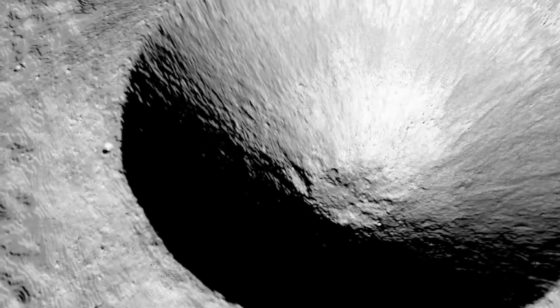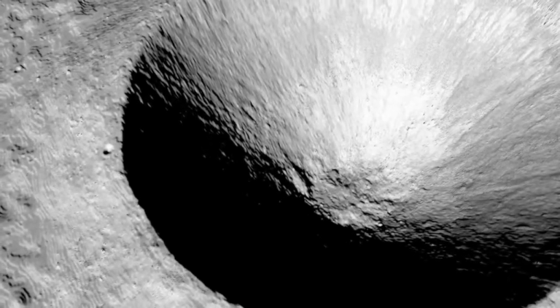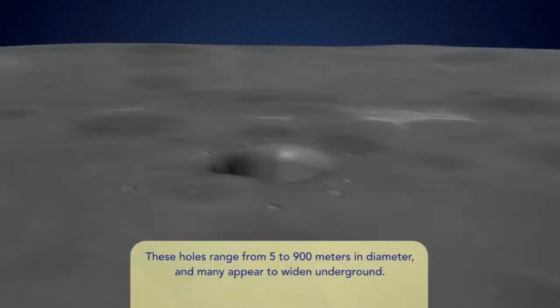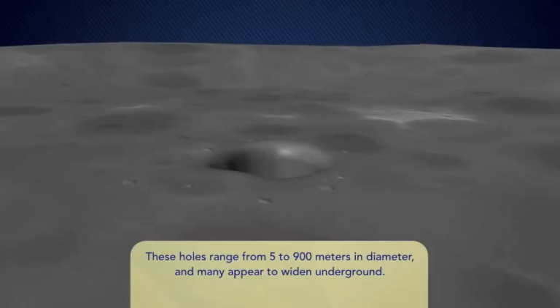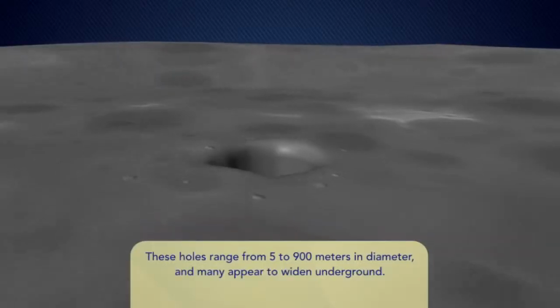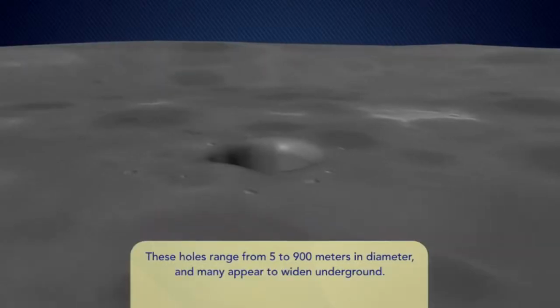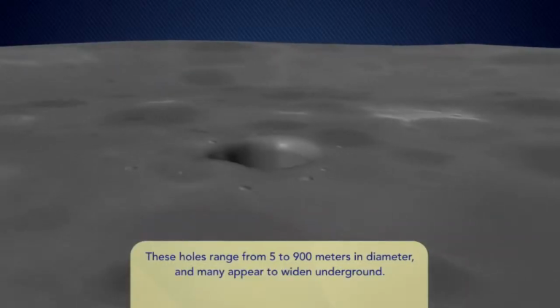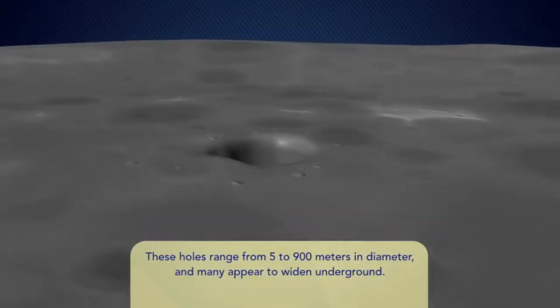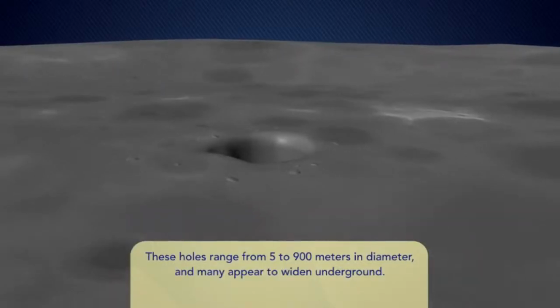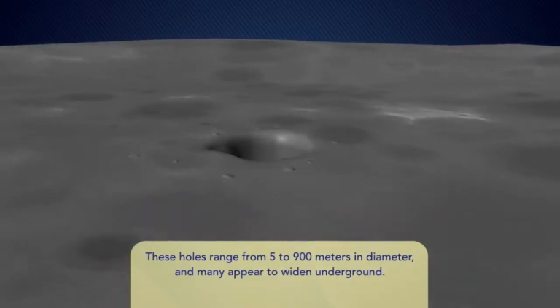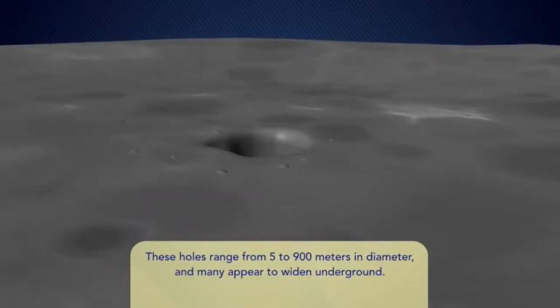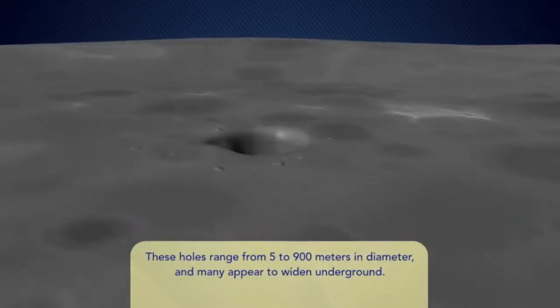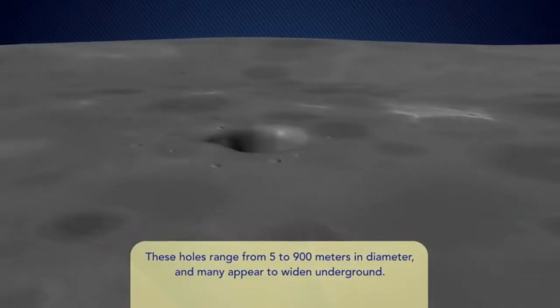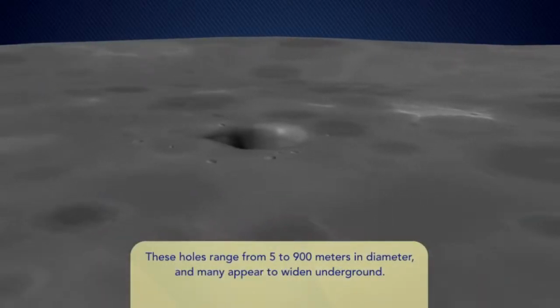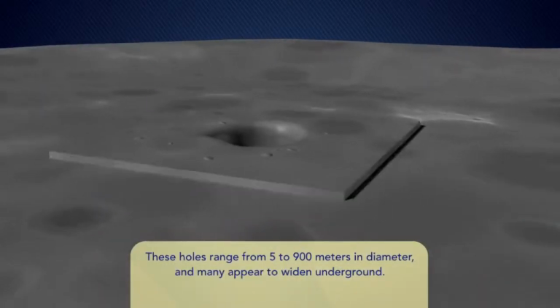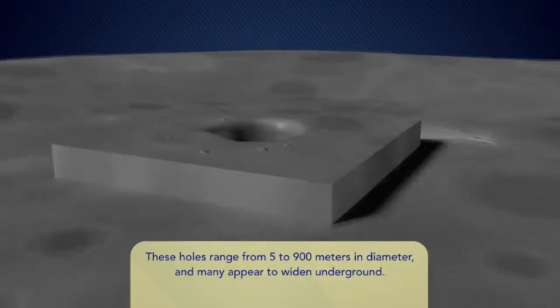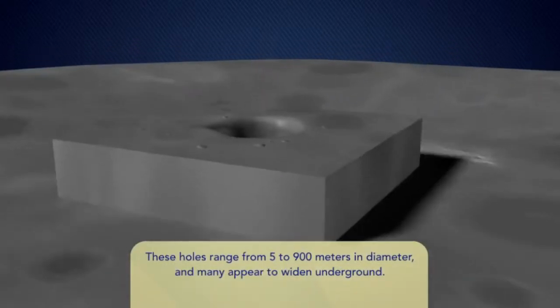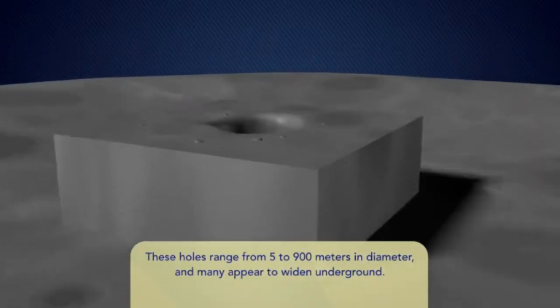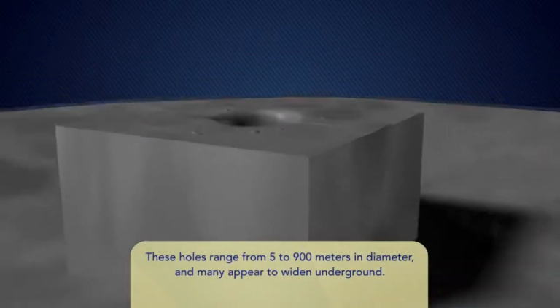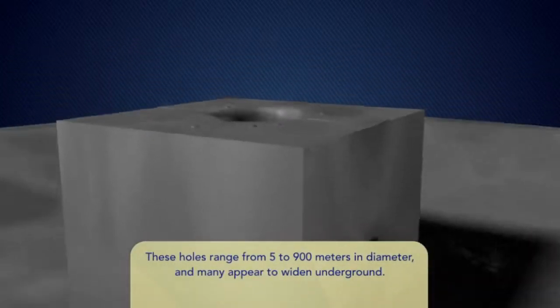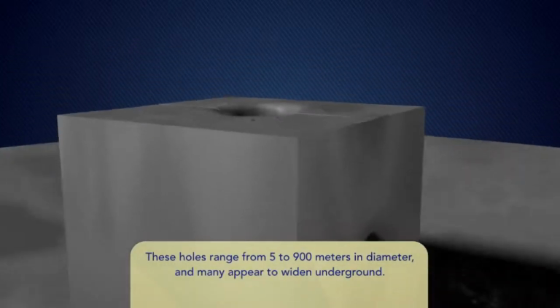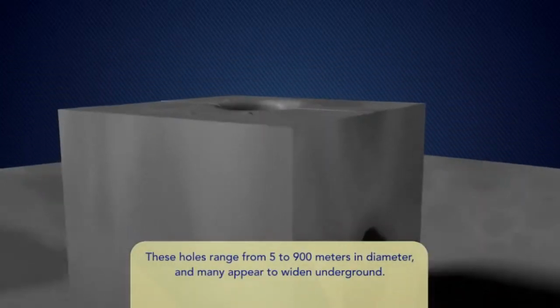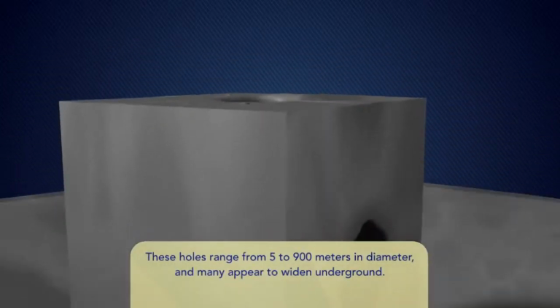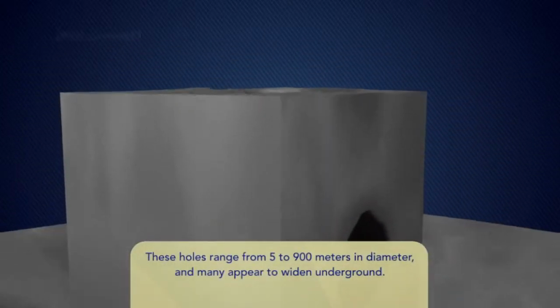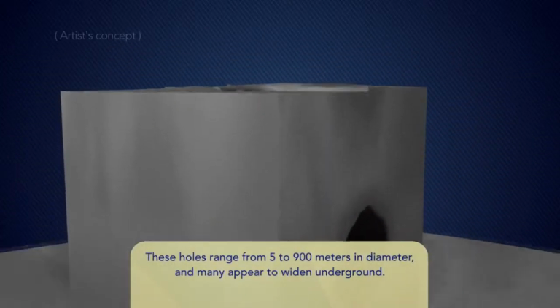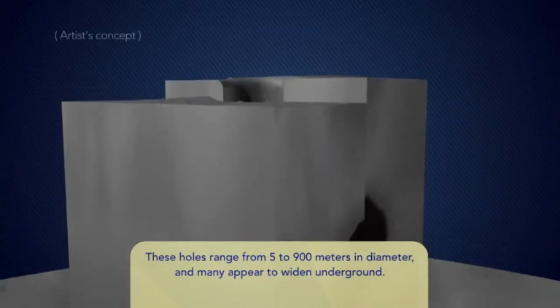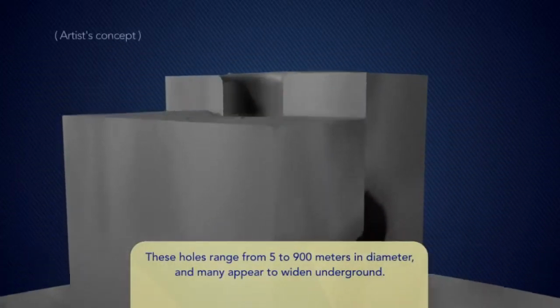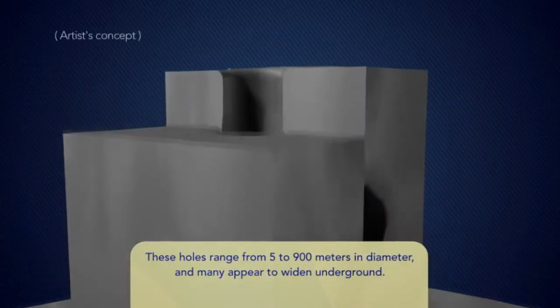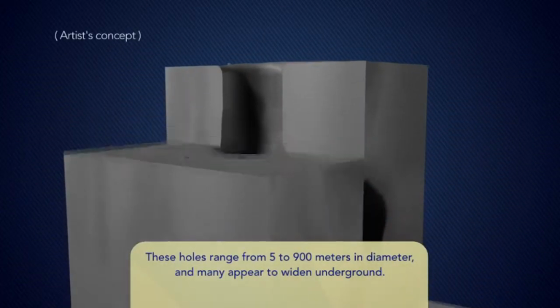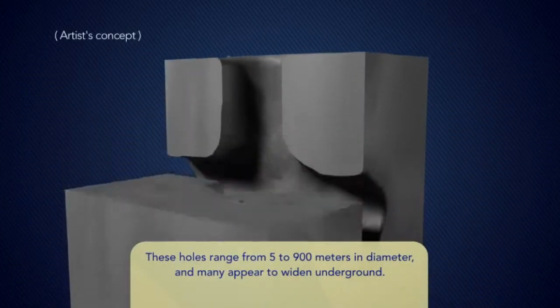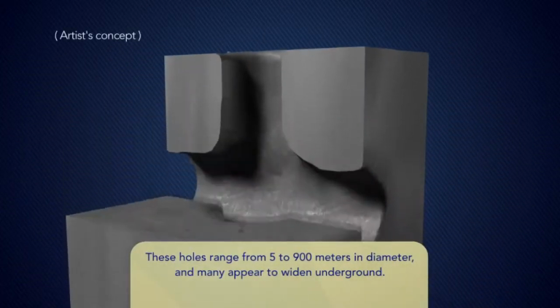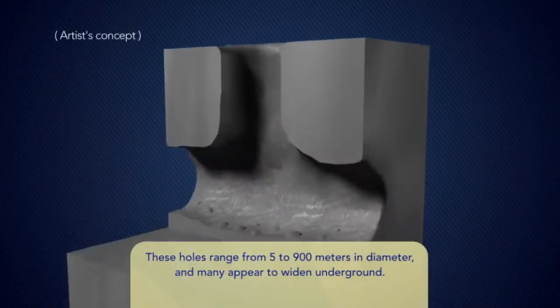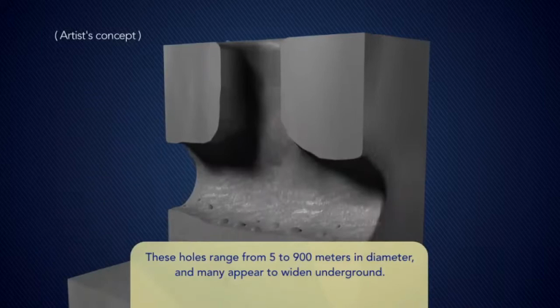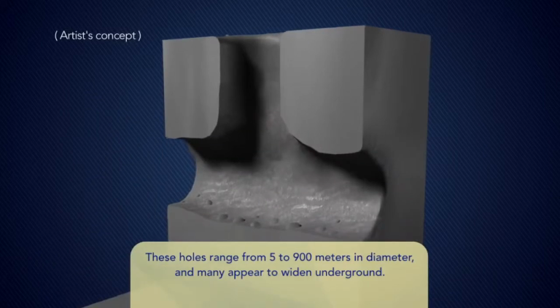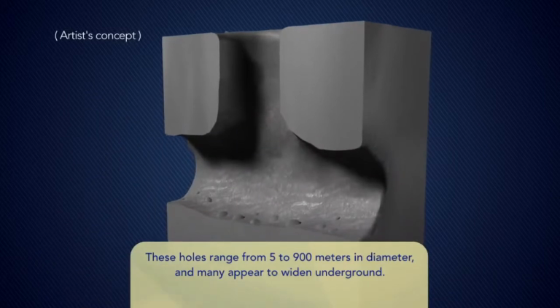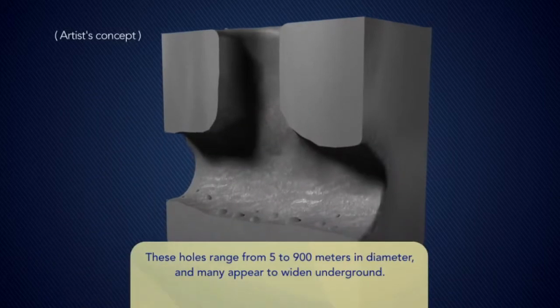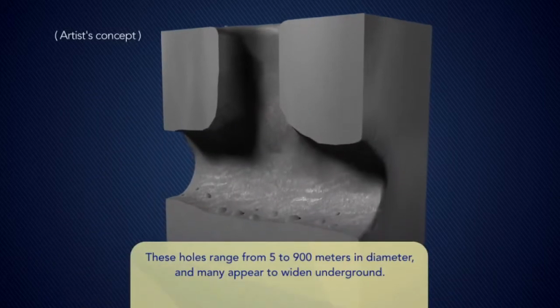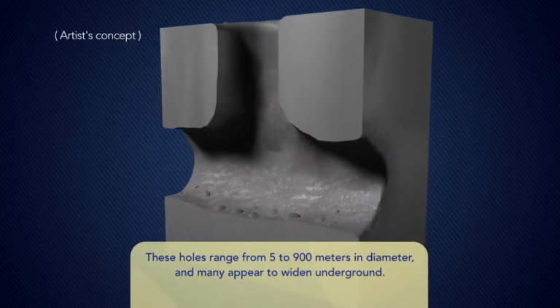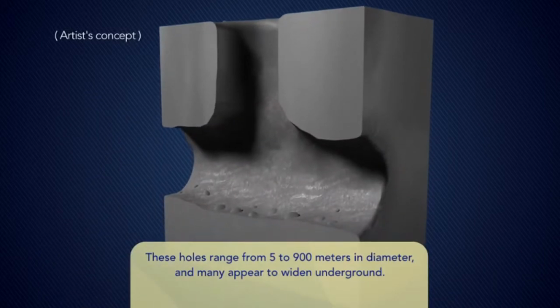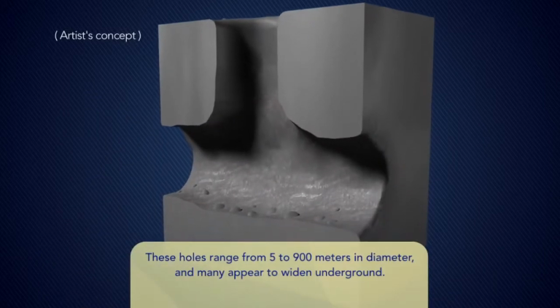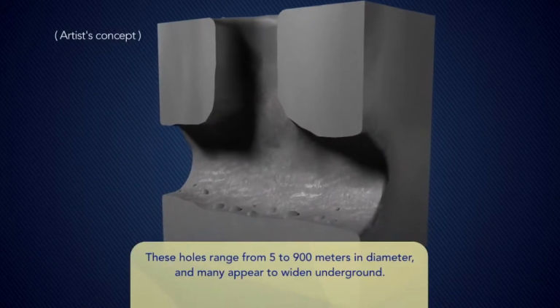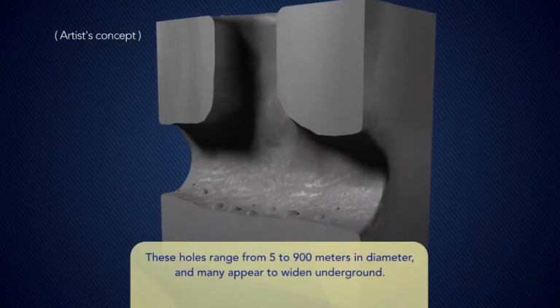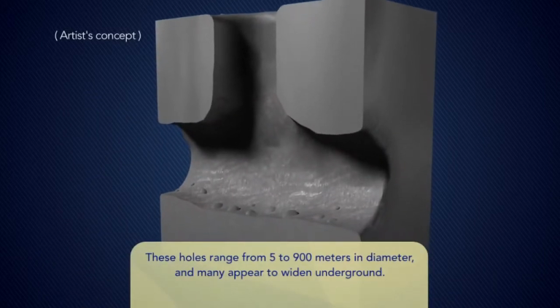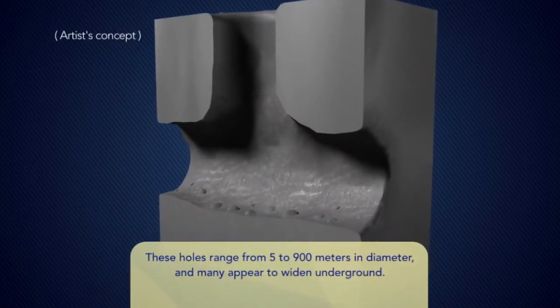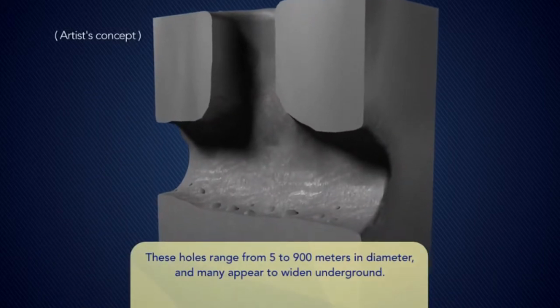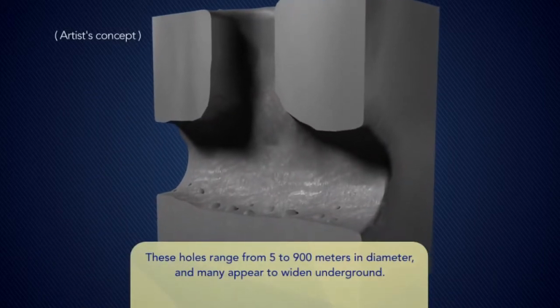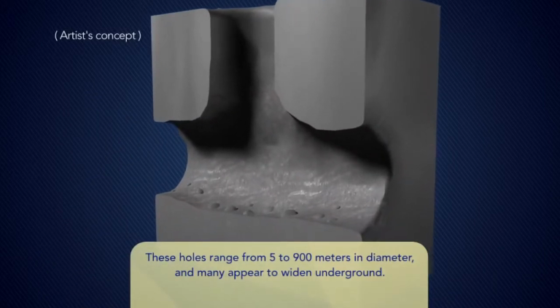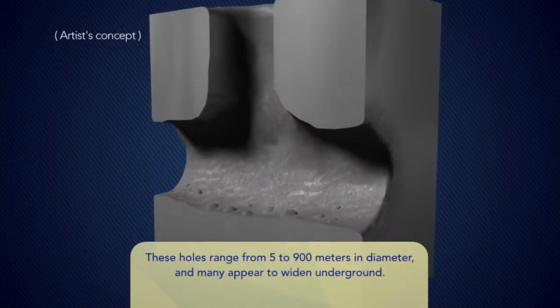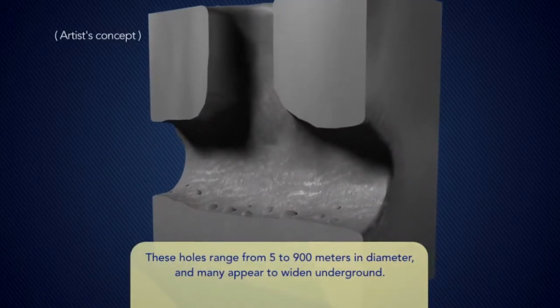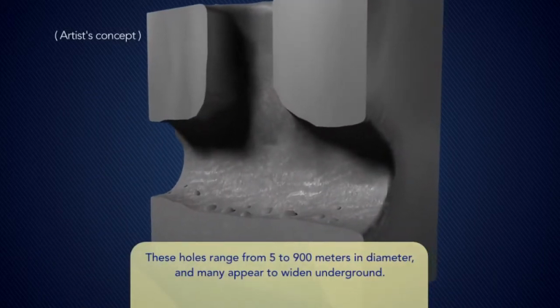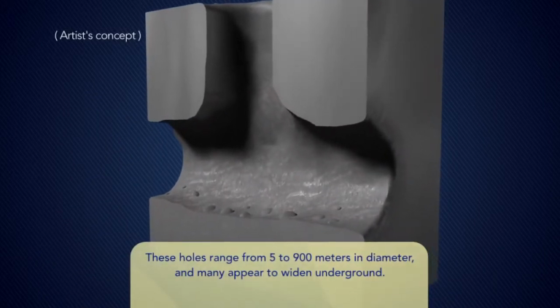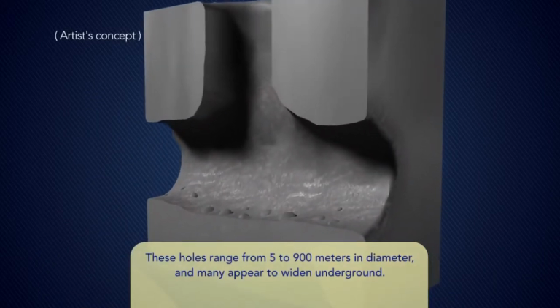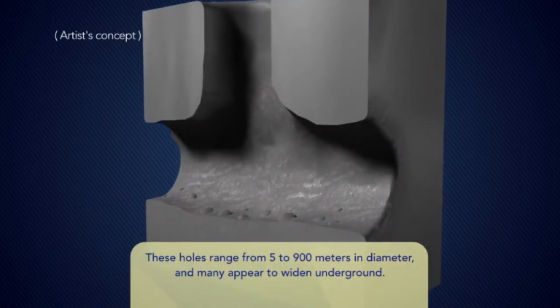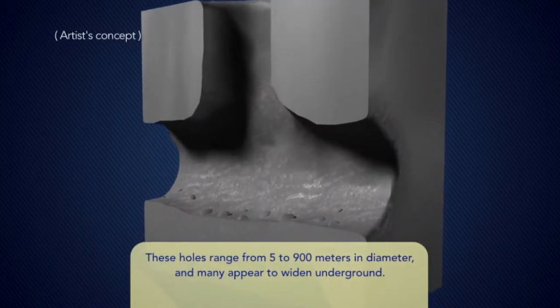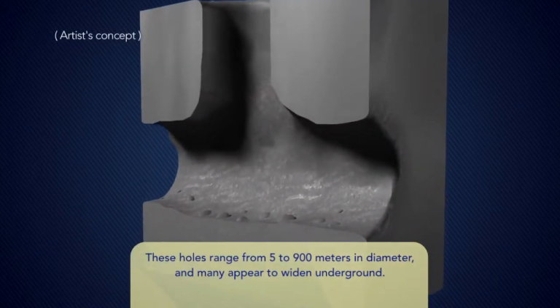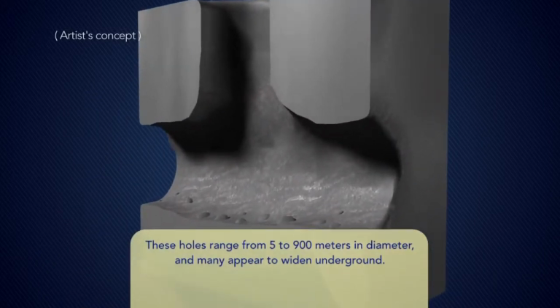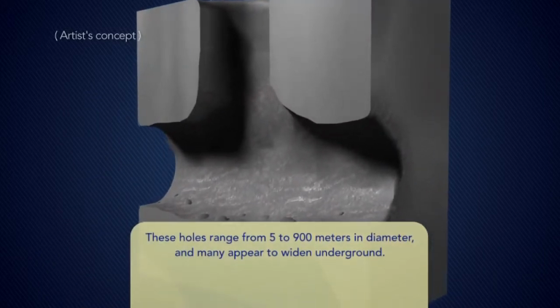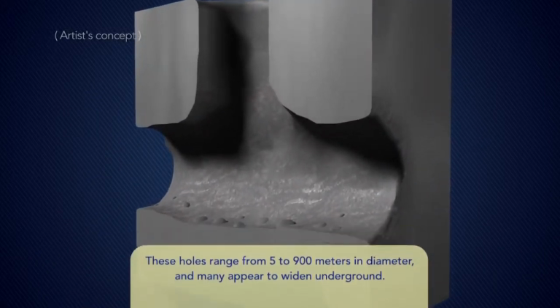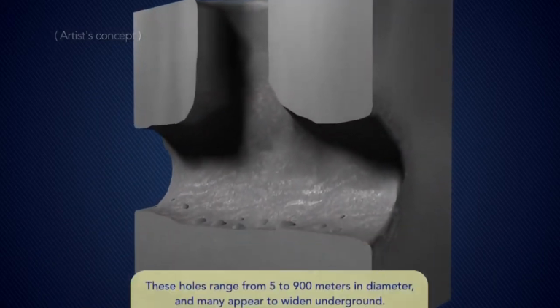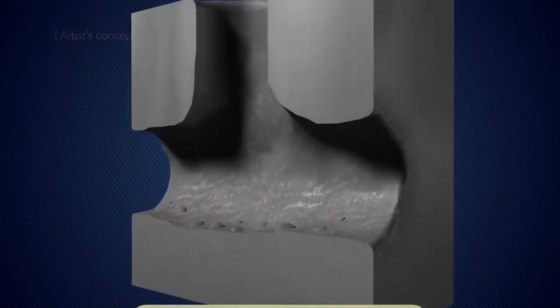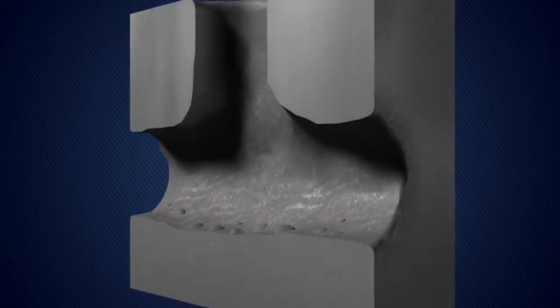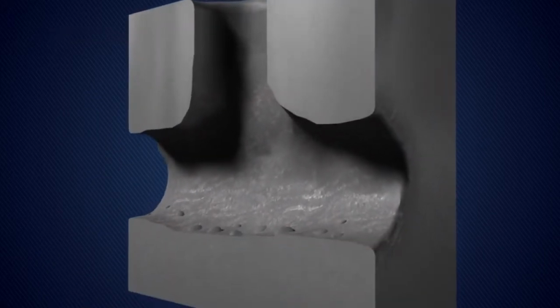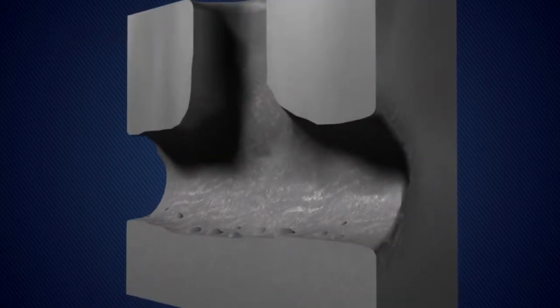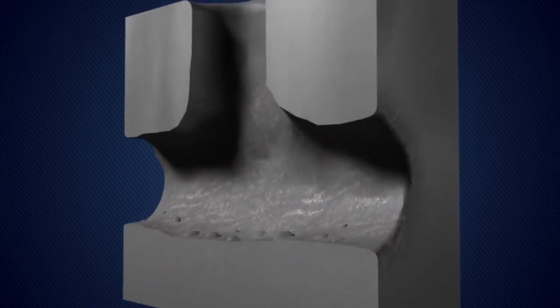The size of the pits reportedly ranges from 16 feet to 3,000 feet, and some of them get even wider underground.